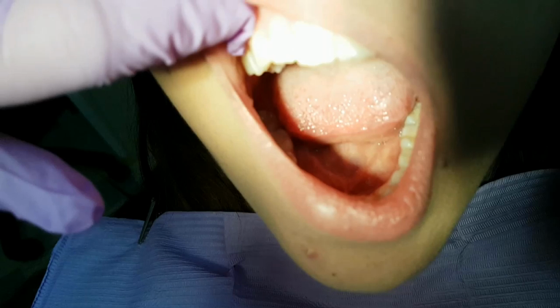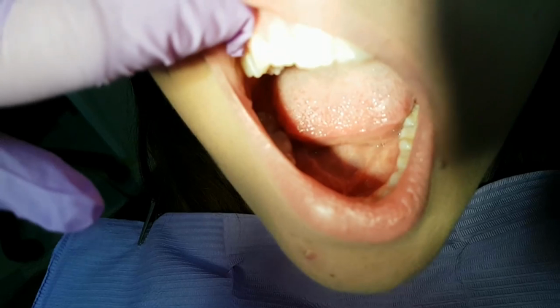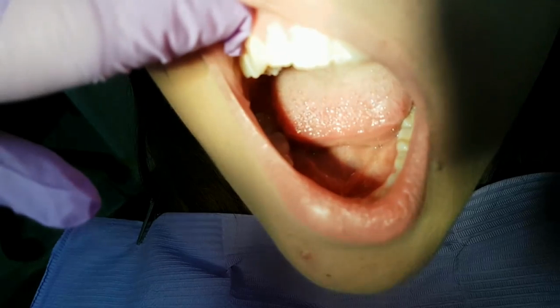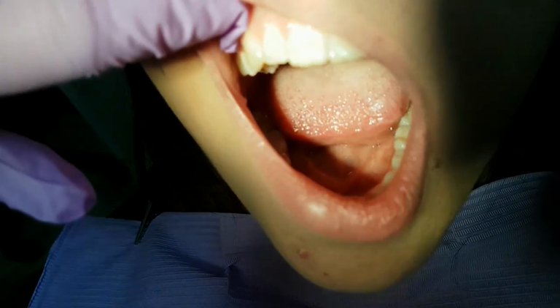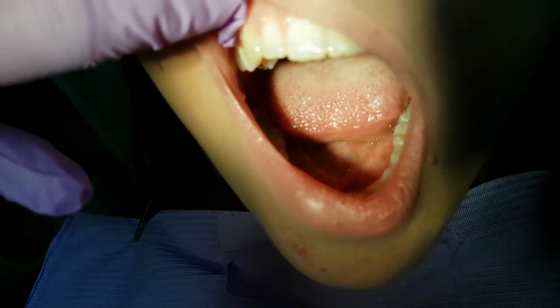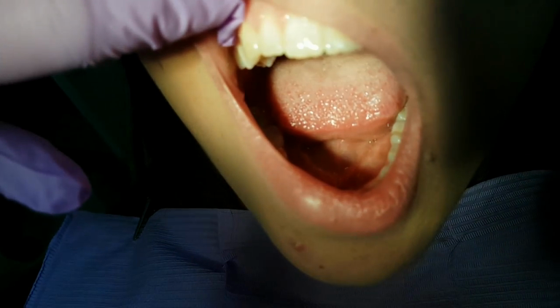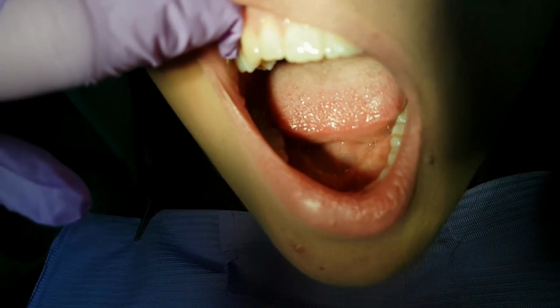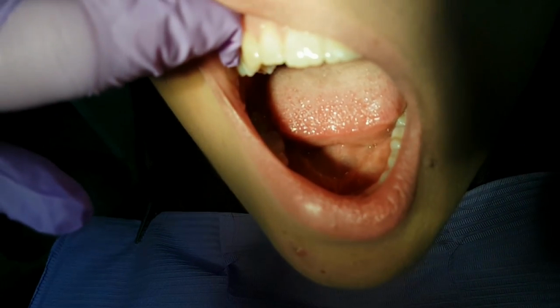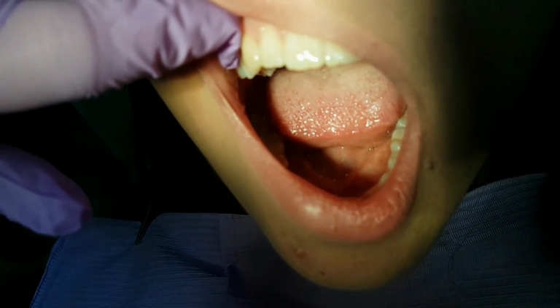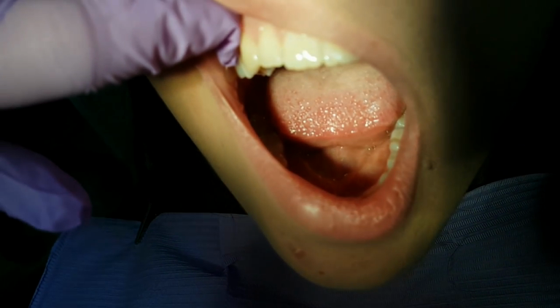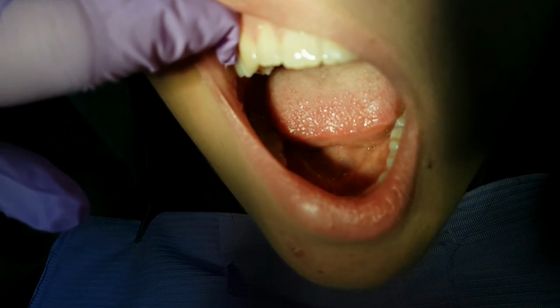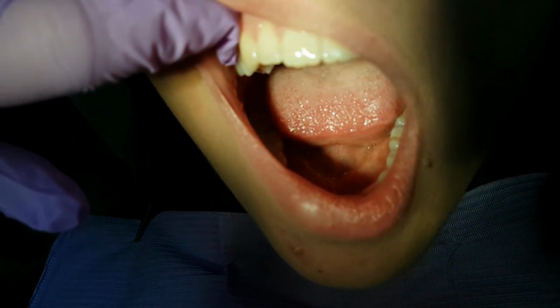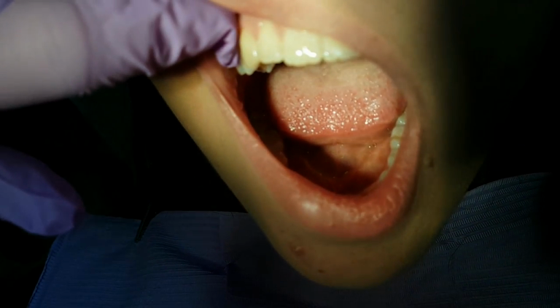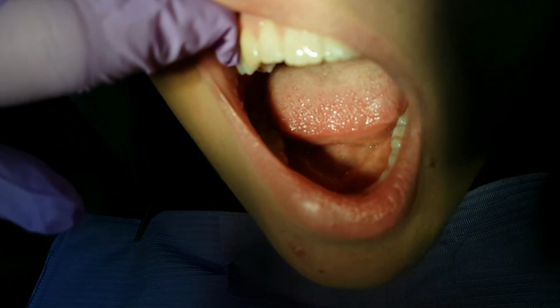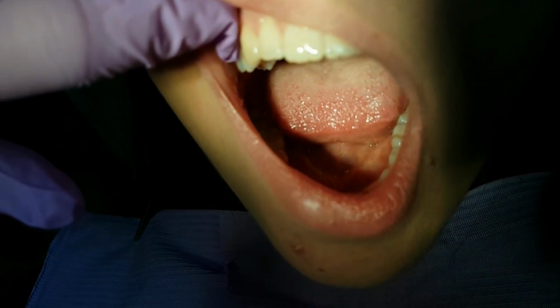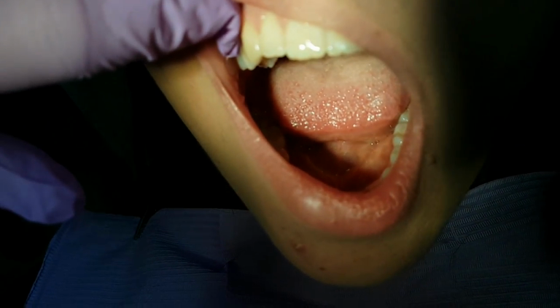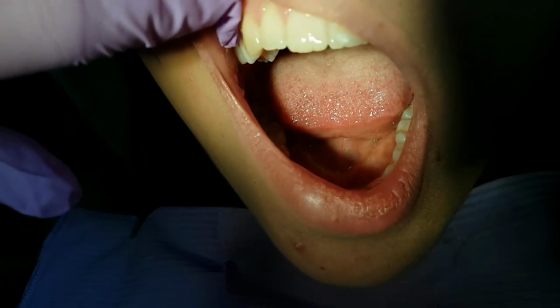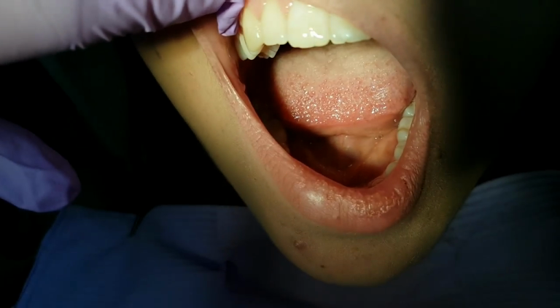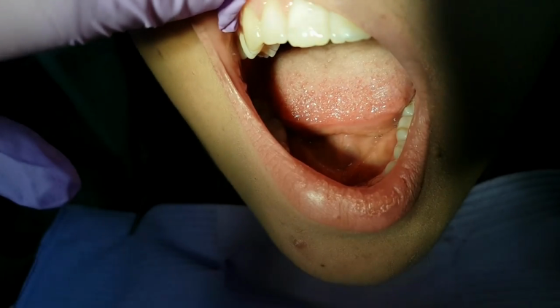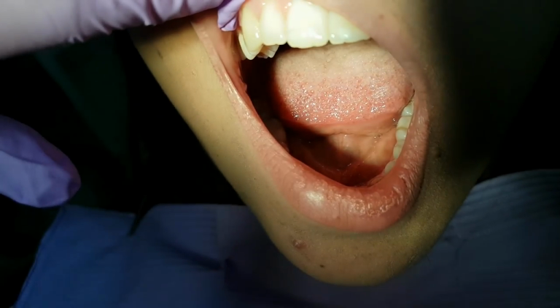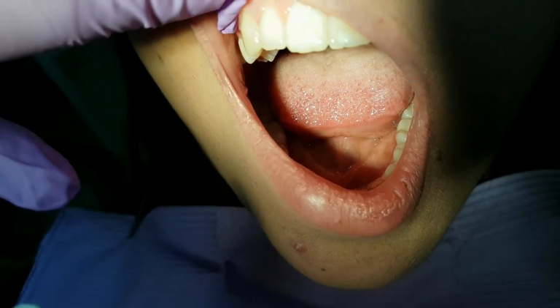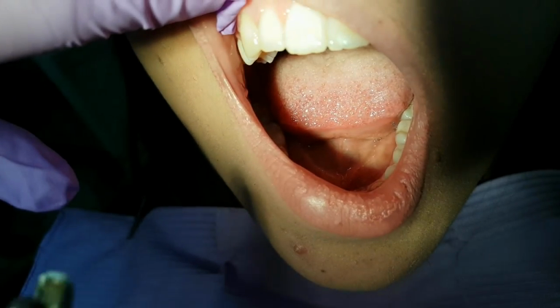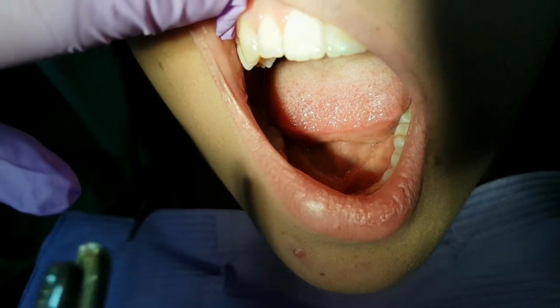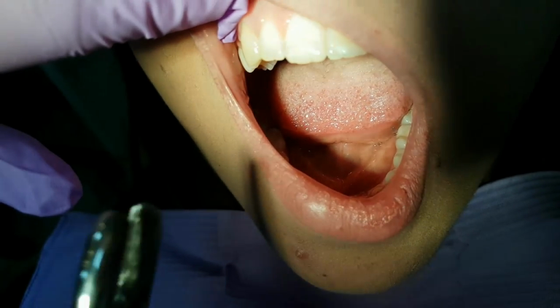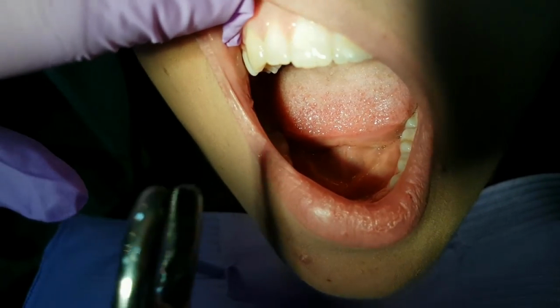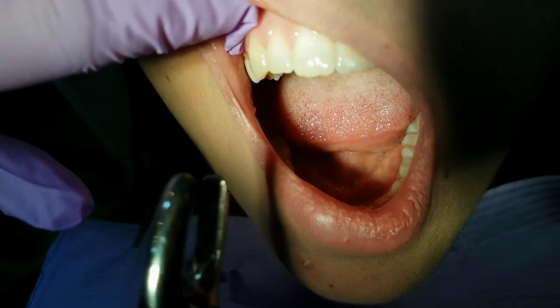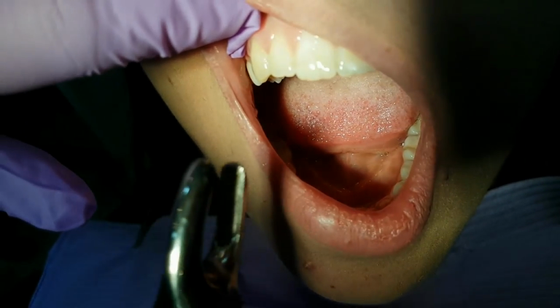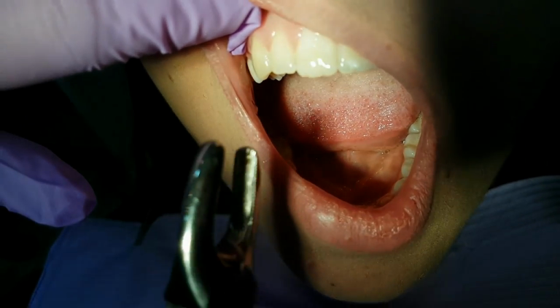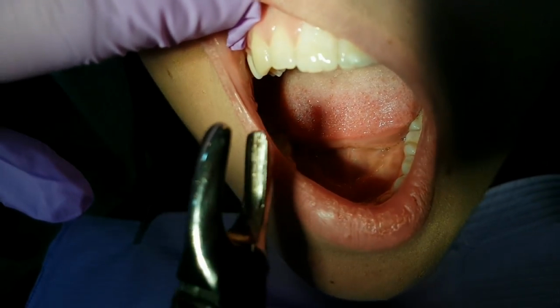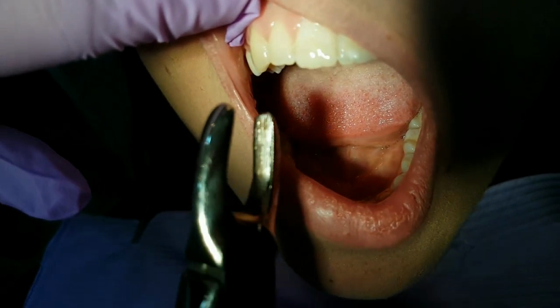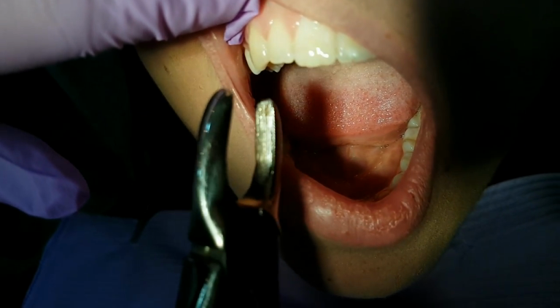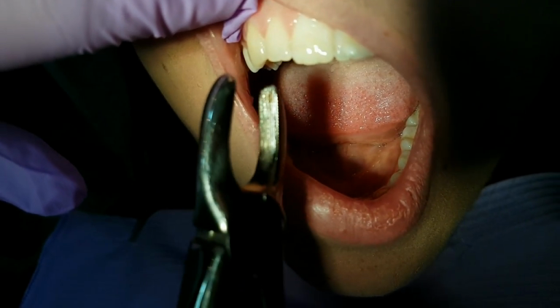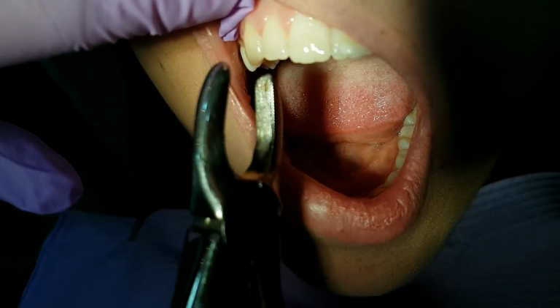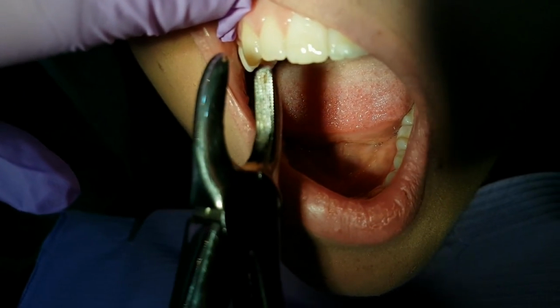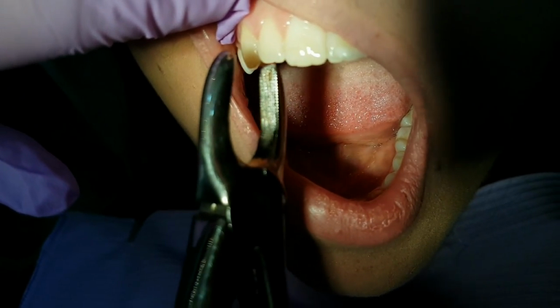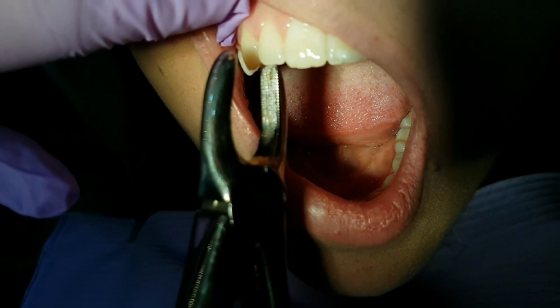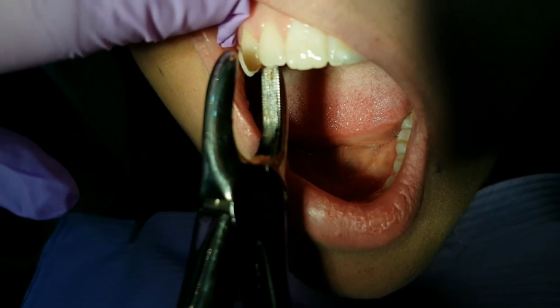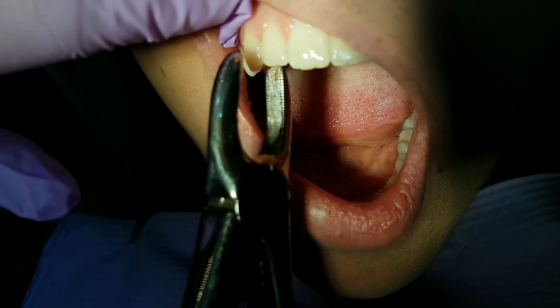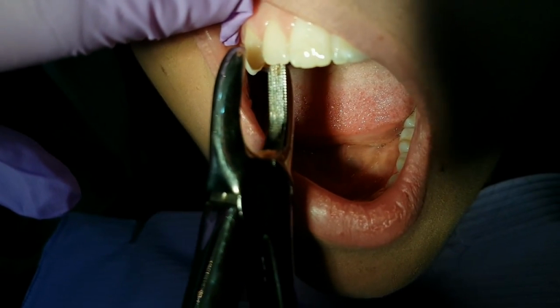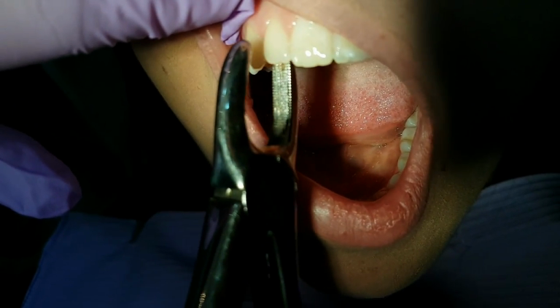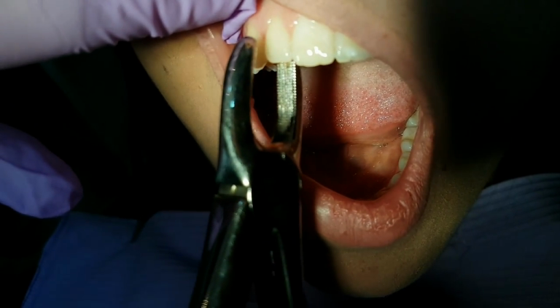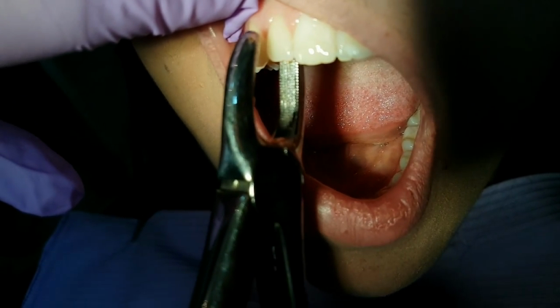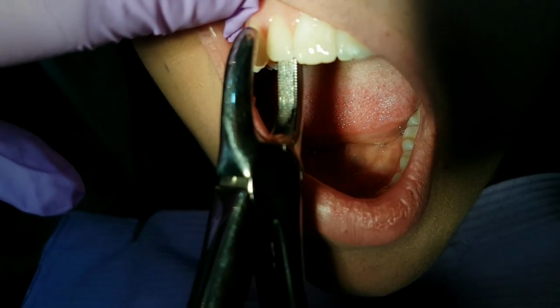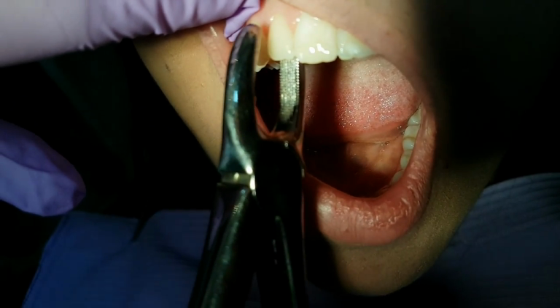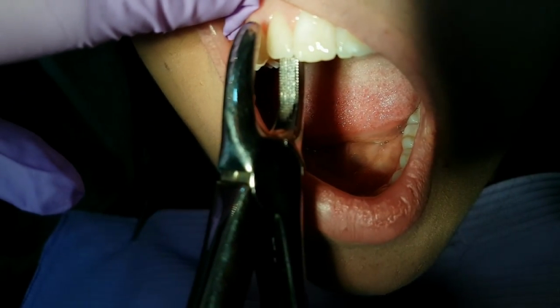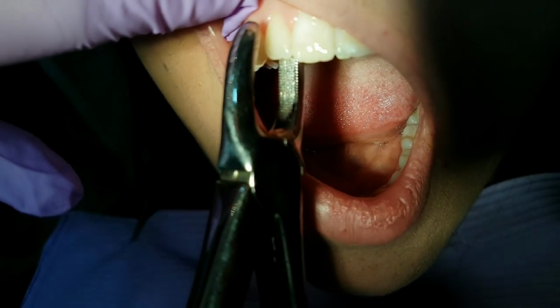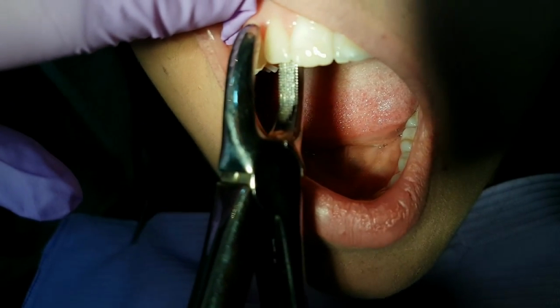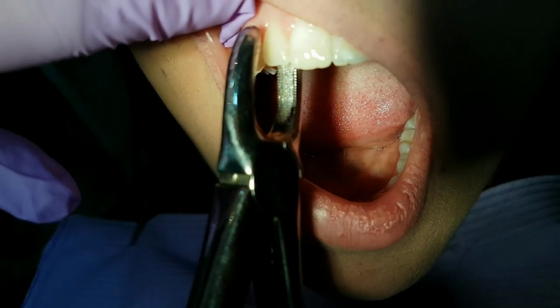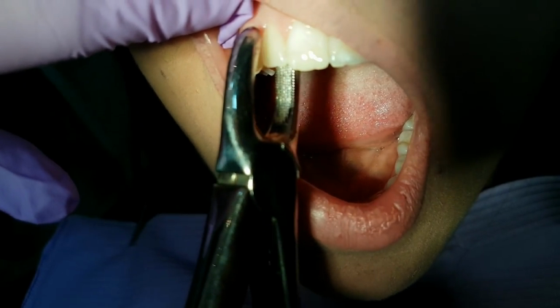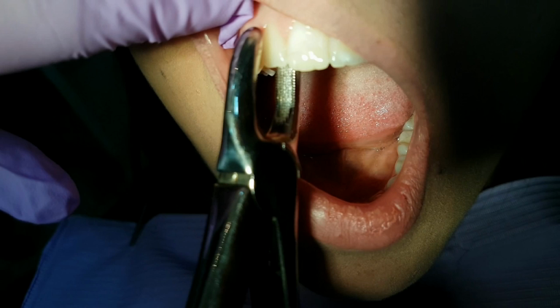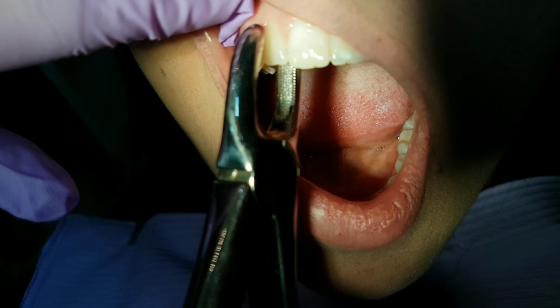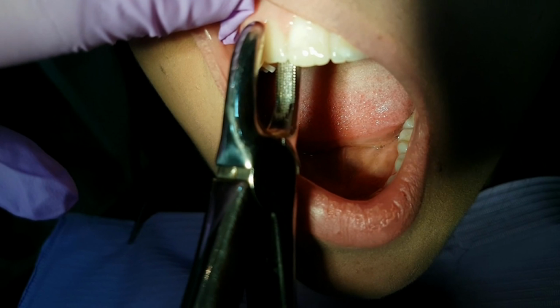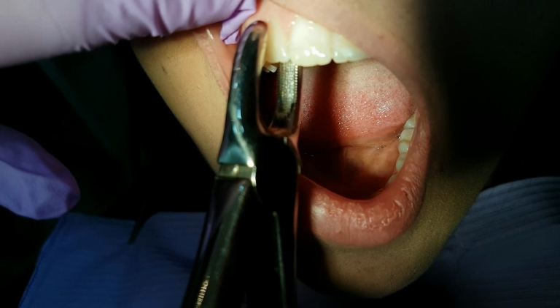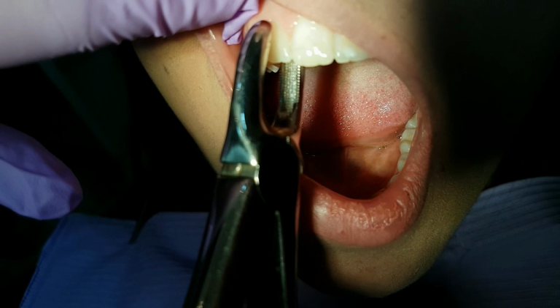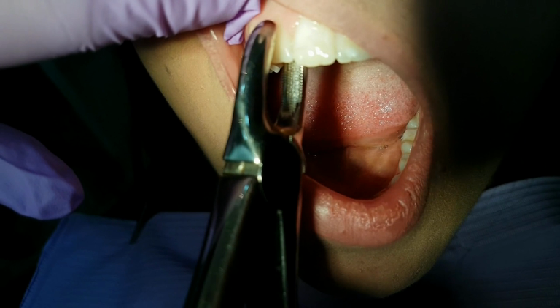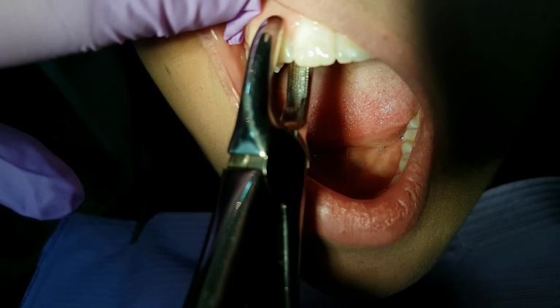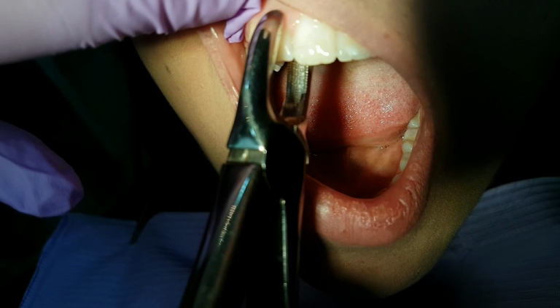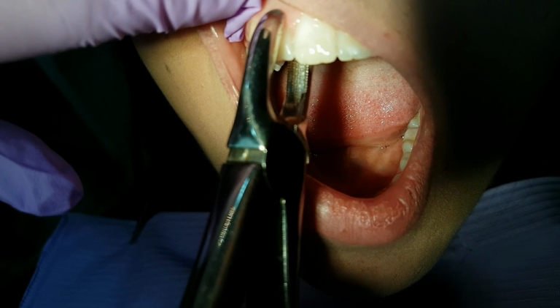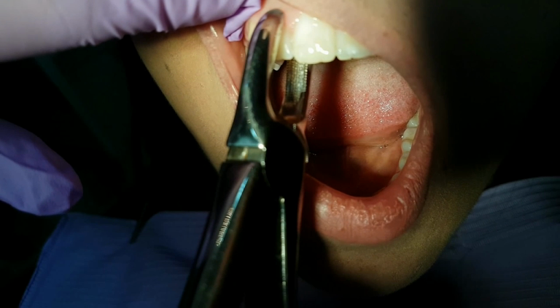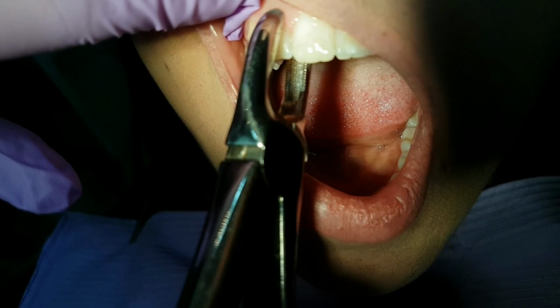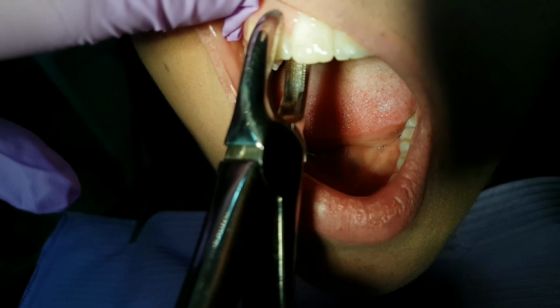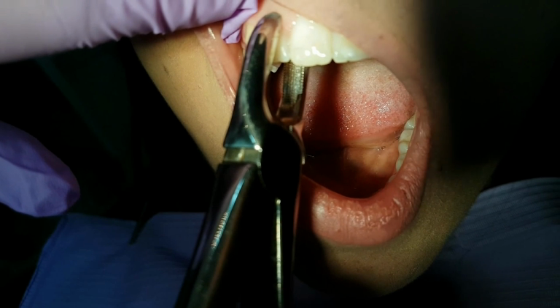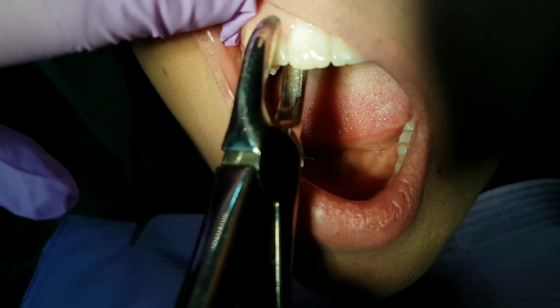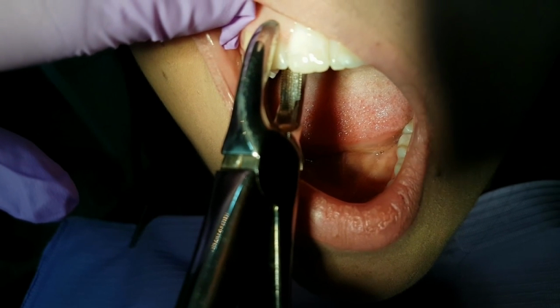Hello everyone! In this video we will show you how to properly use dental extraction forceps in the upper jaw.